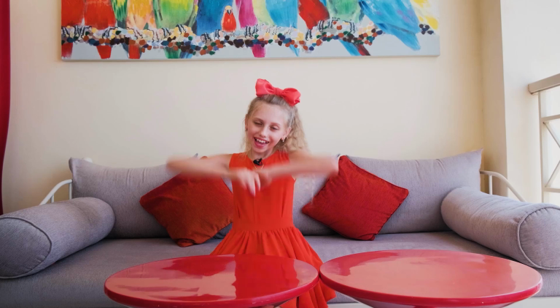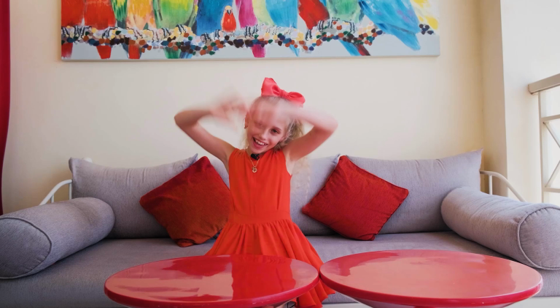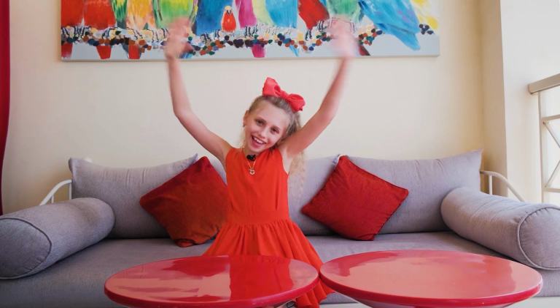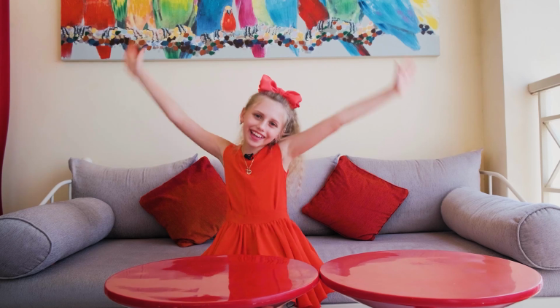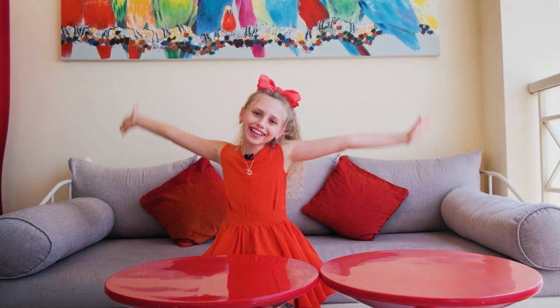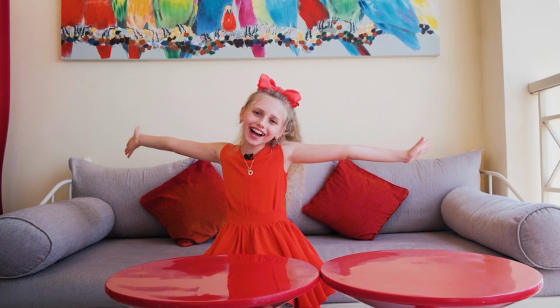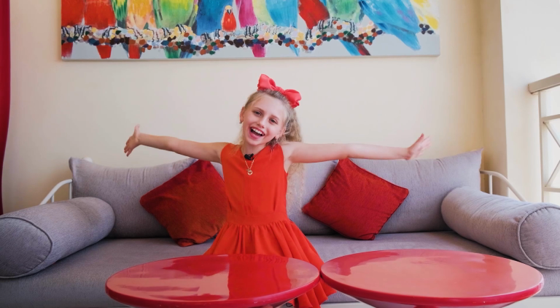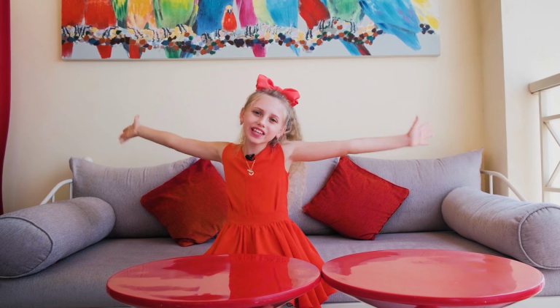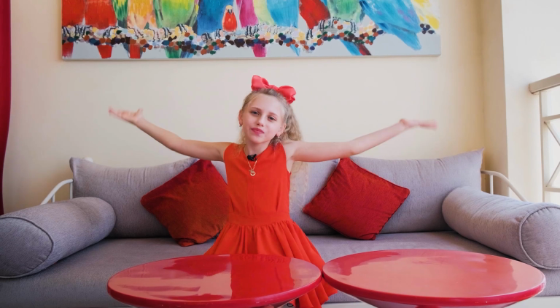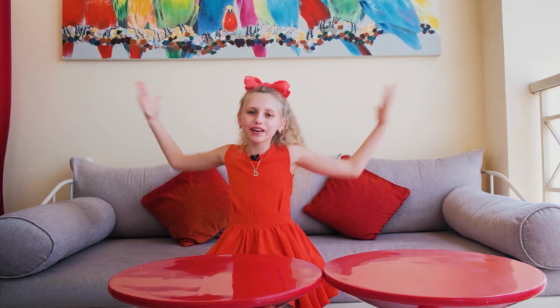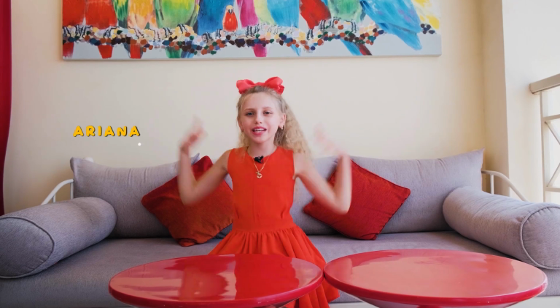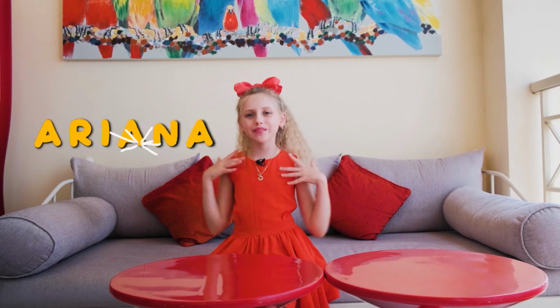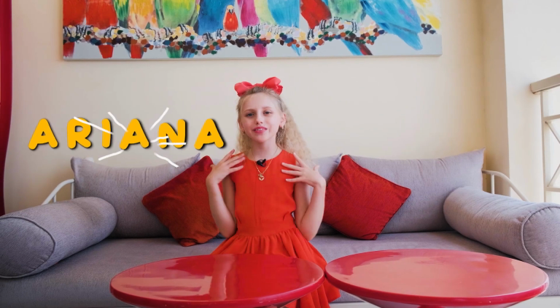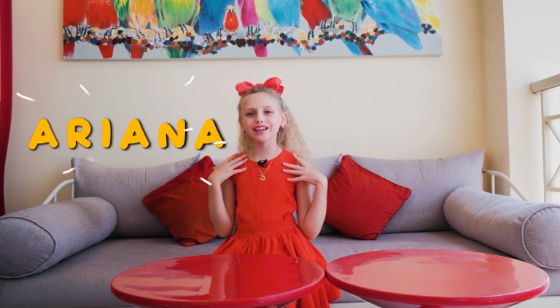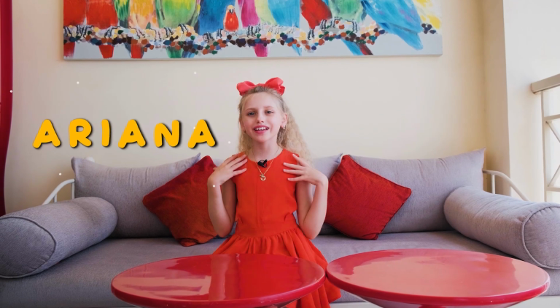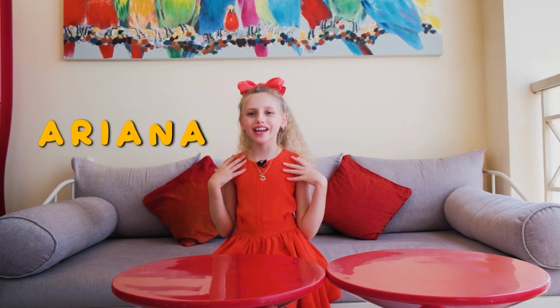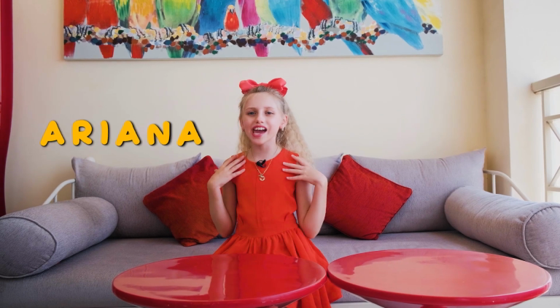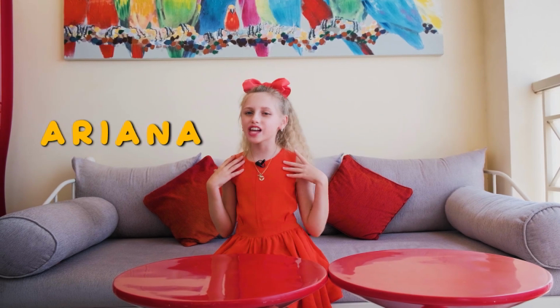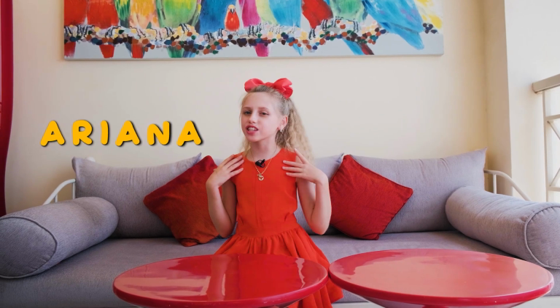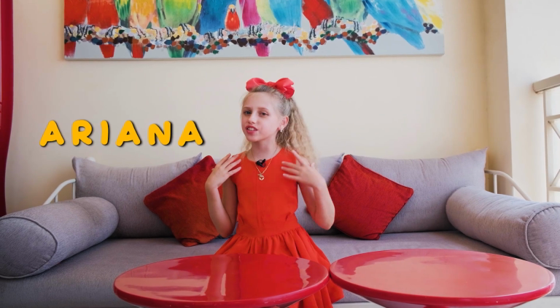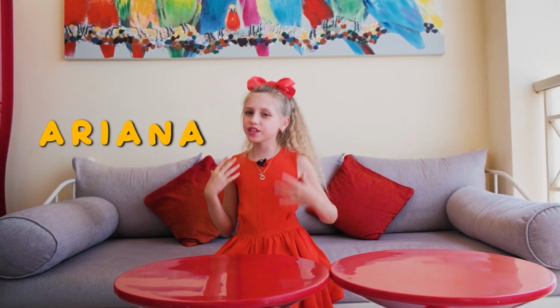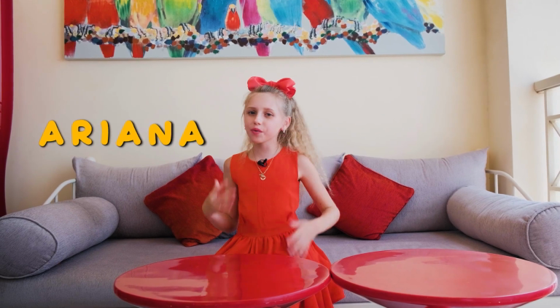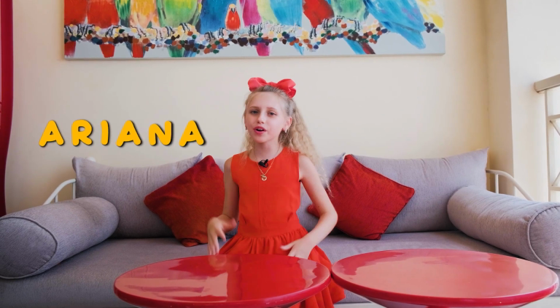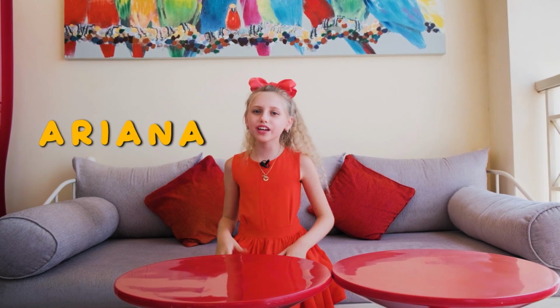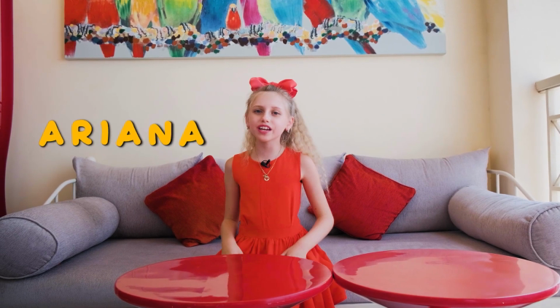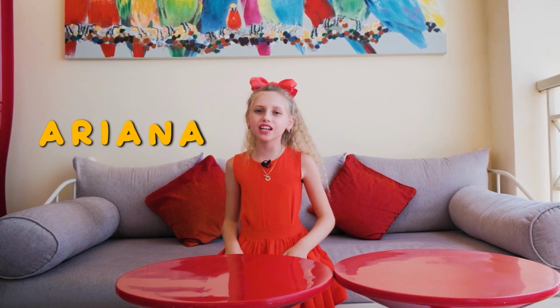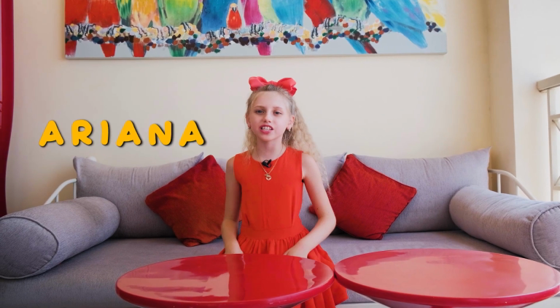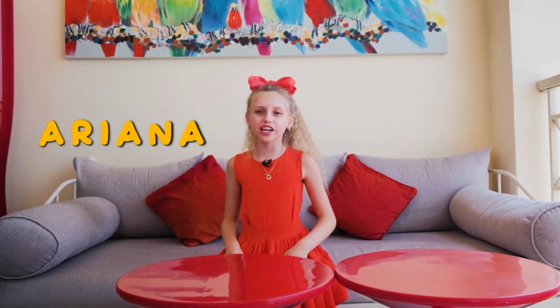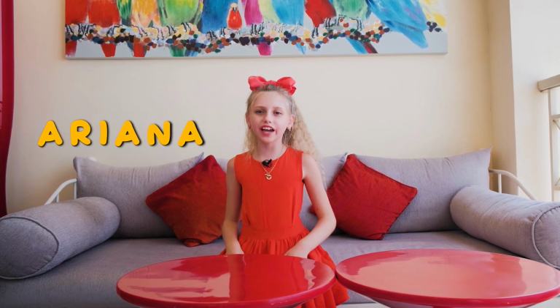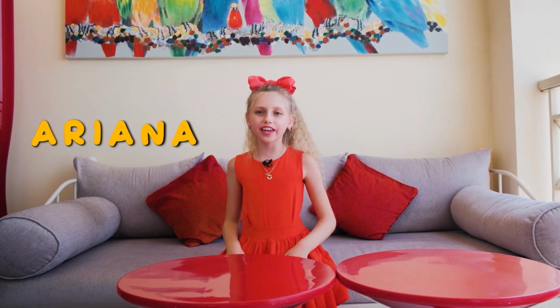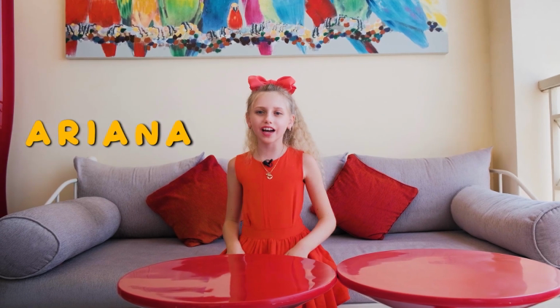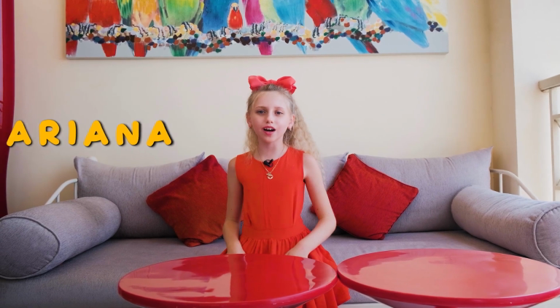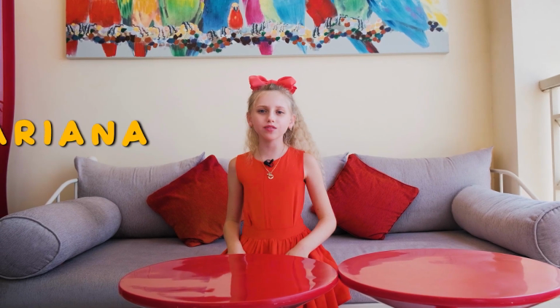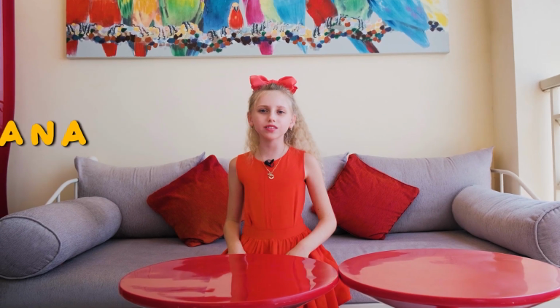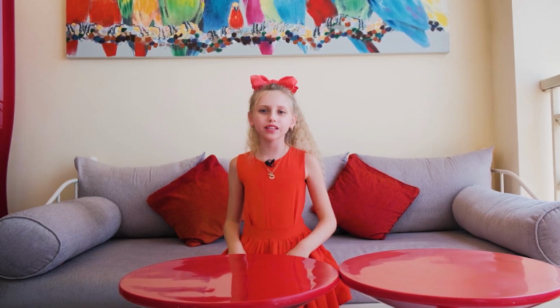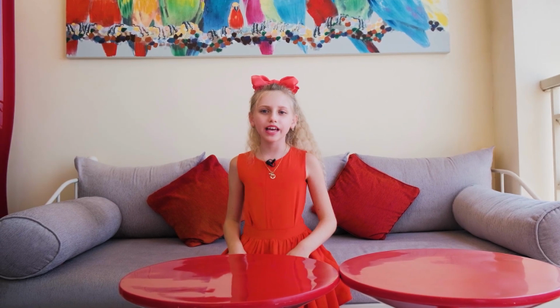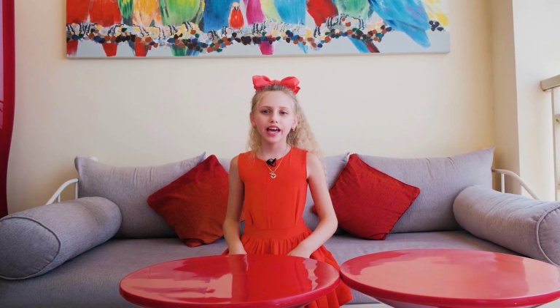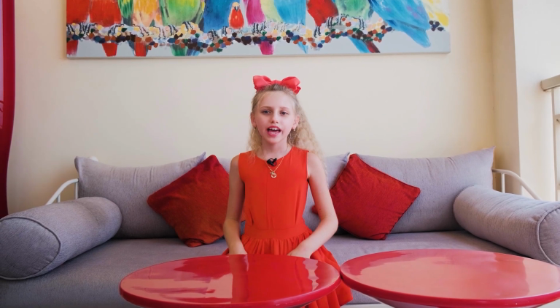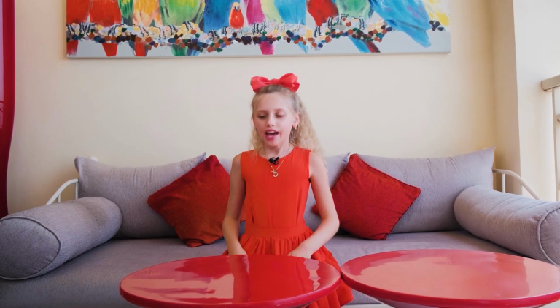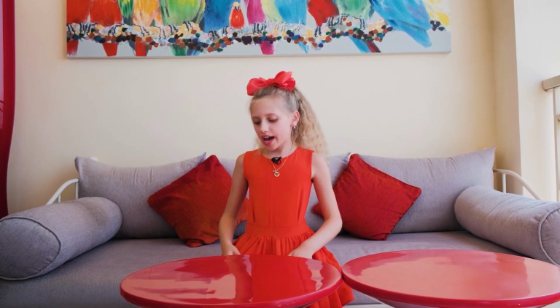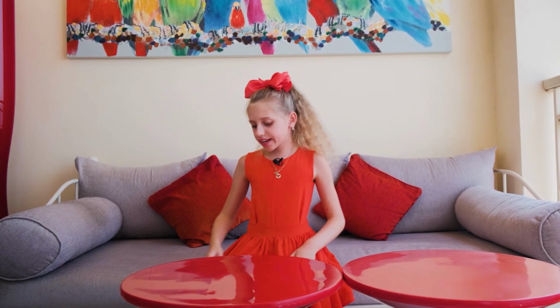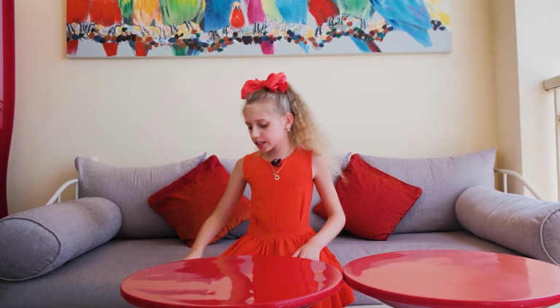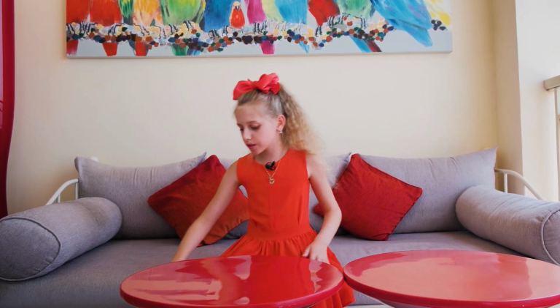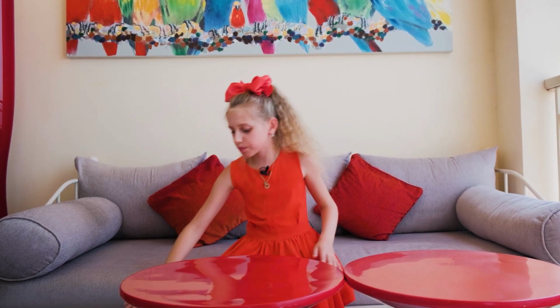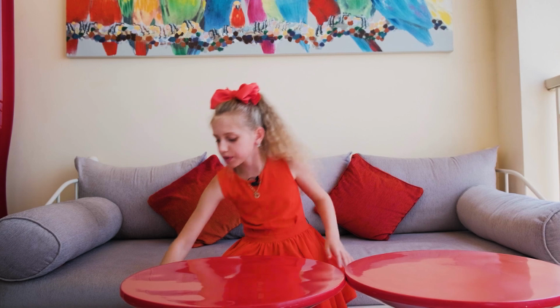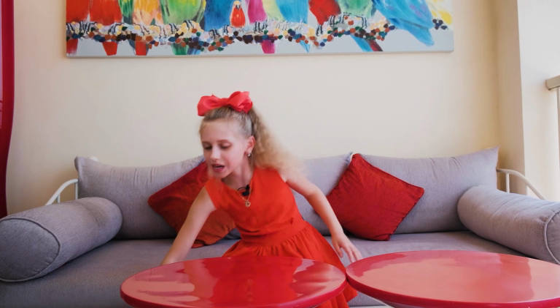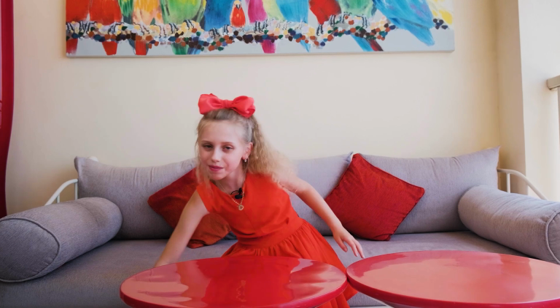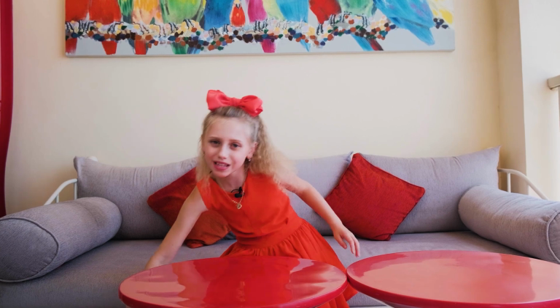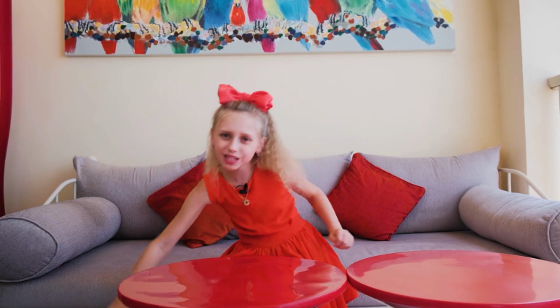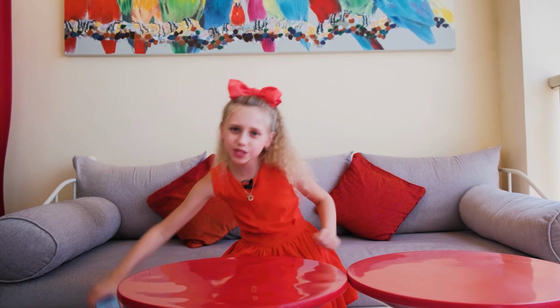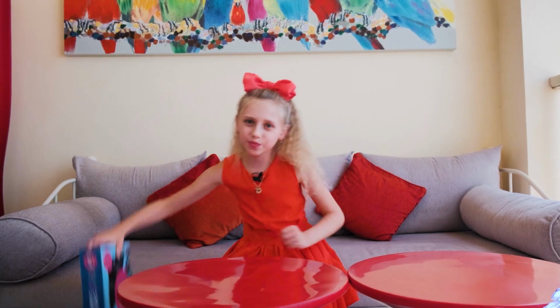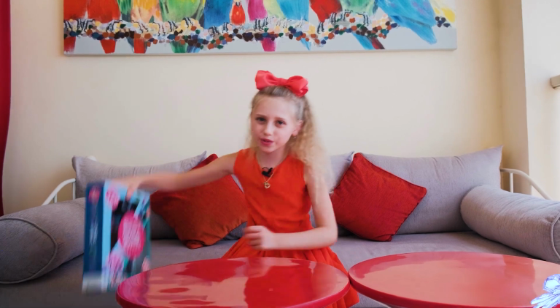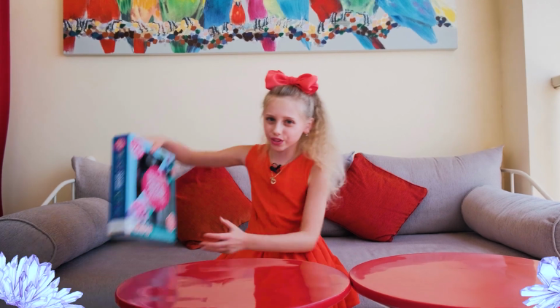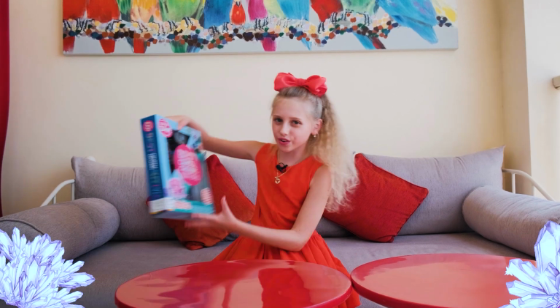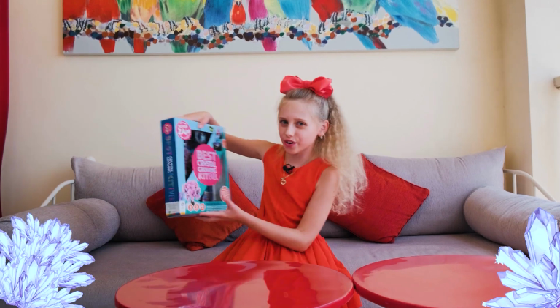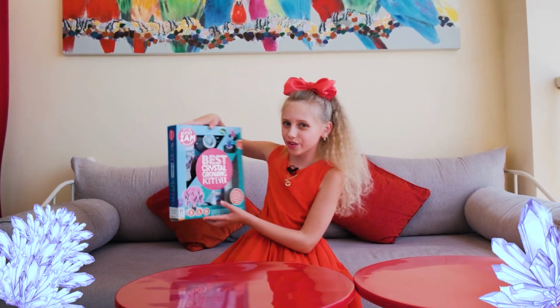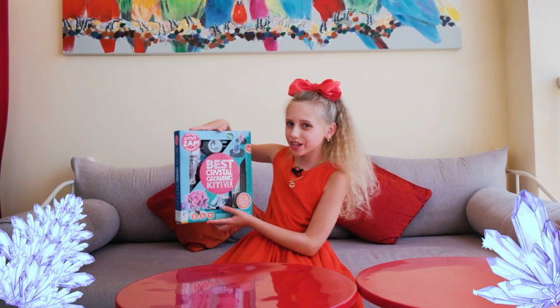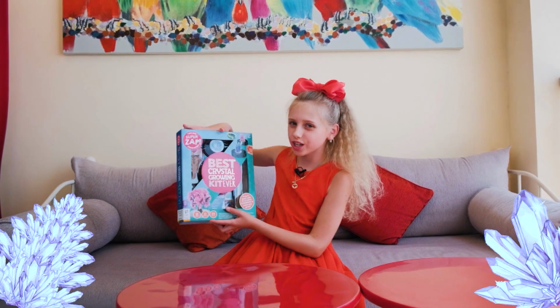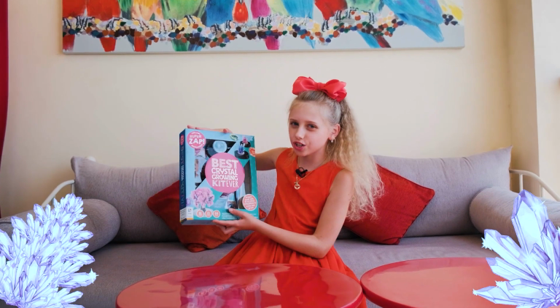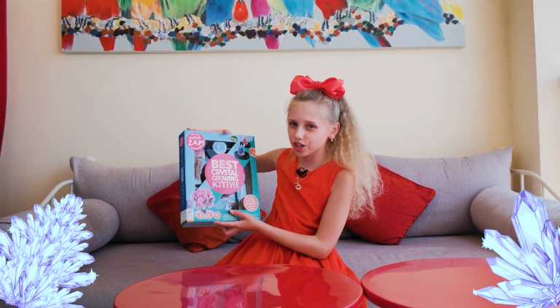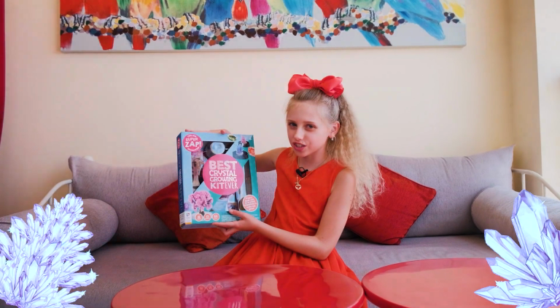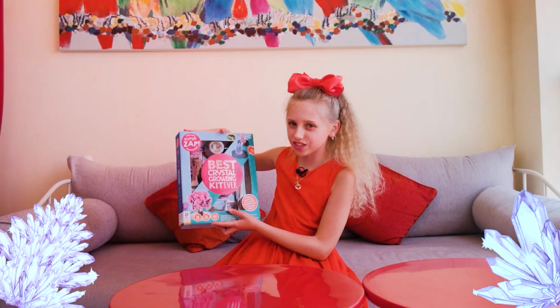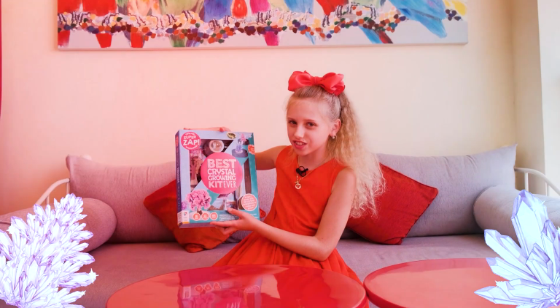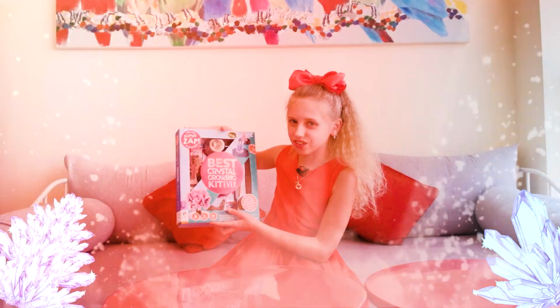Hey guys, my name is Ayanna, and today we're going to check out an experiment with growing crystals.